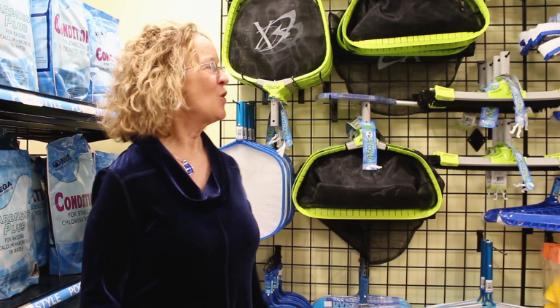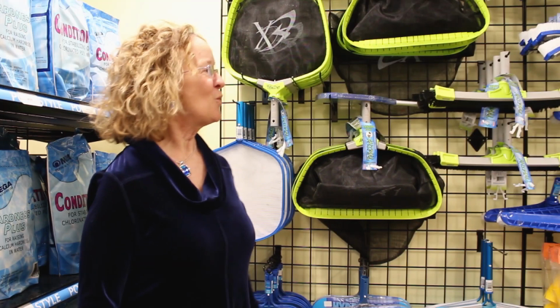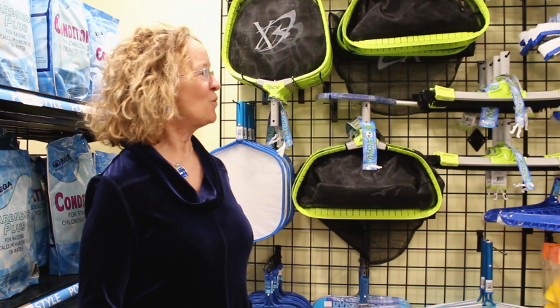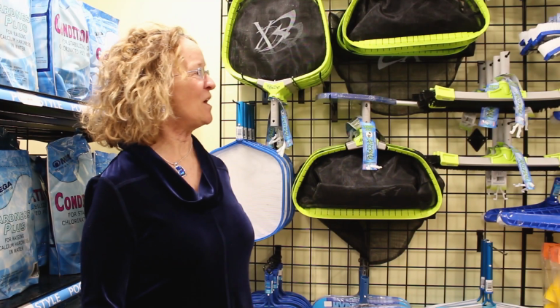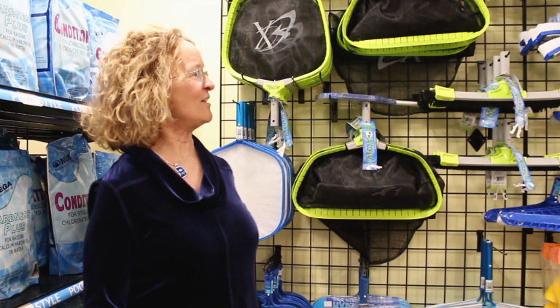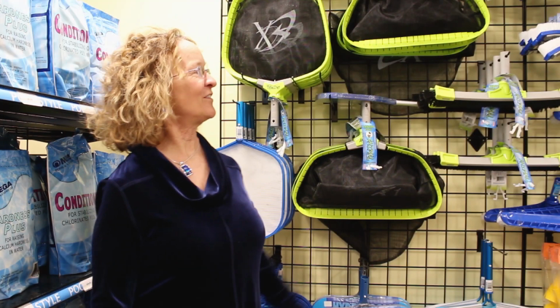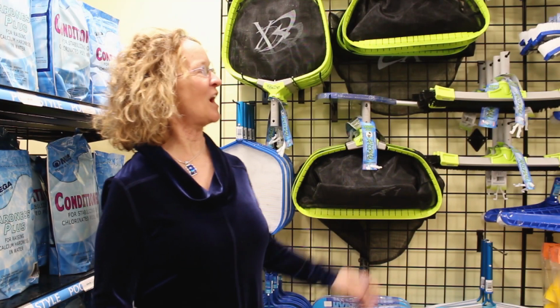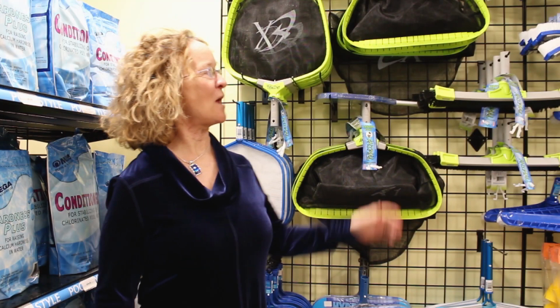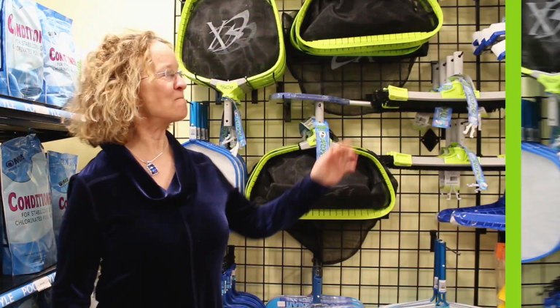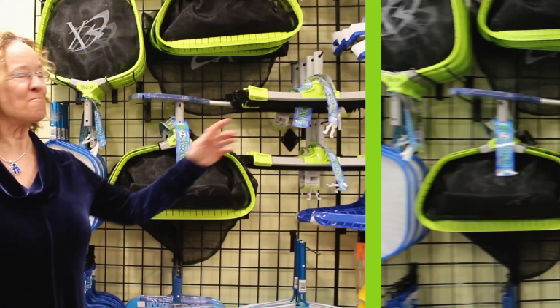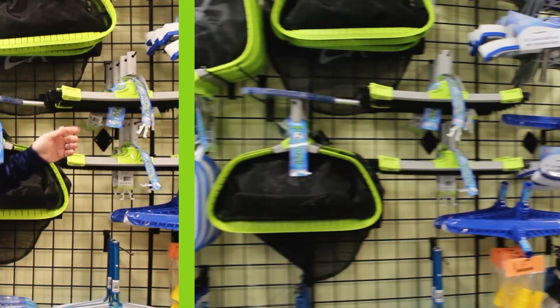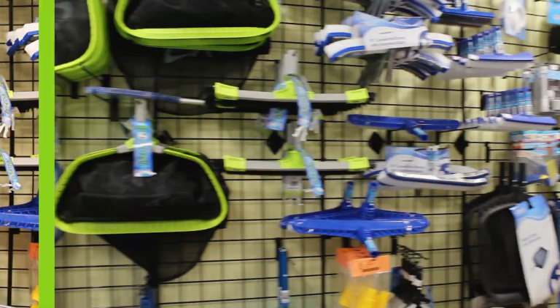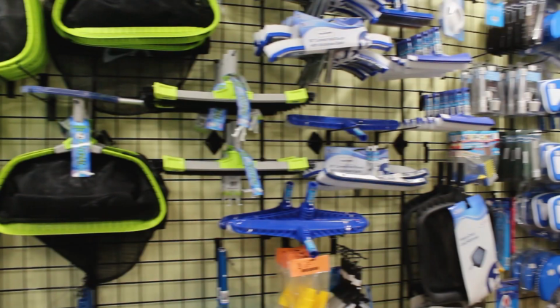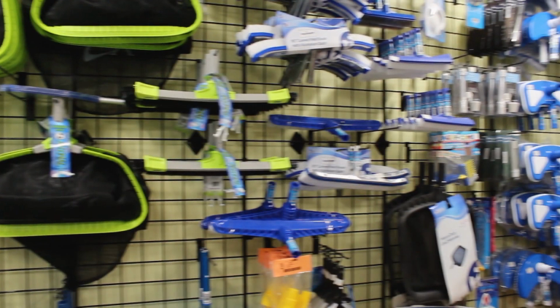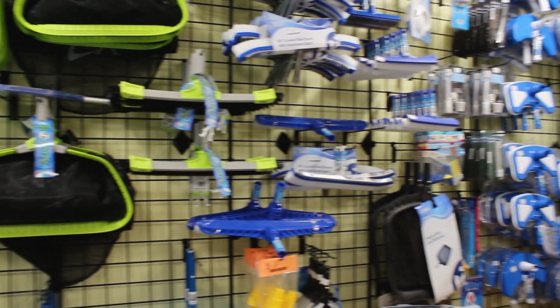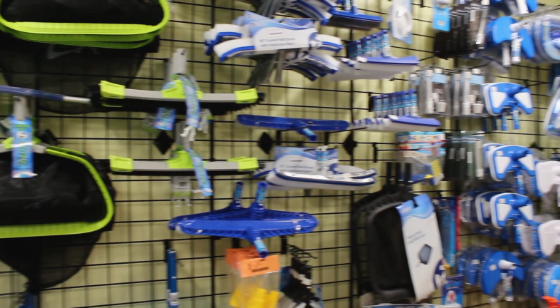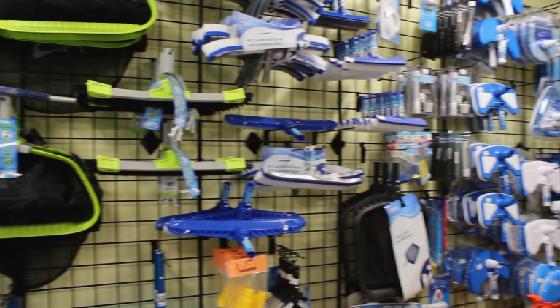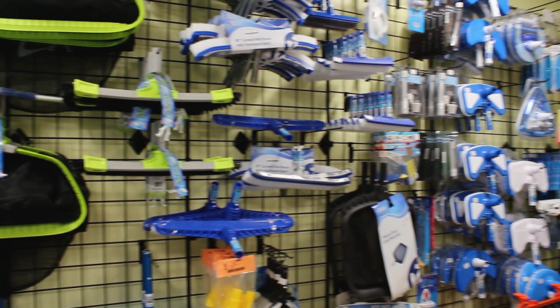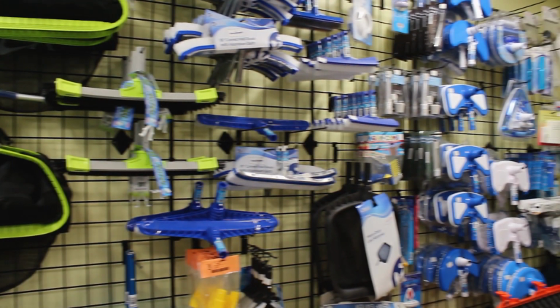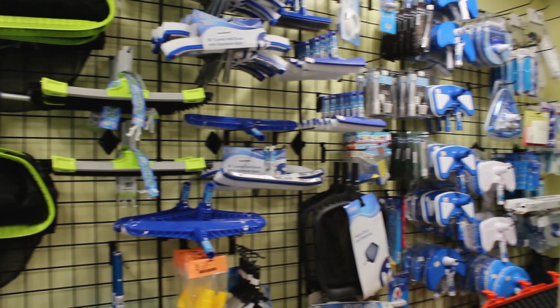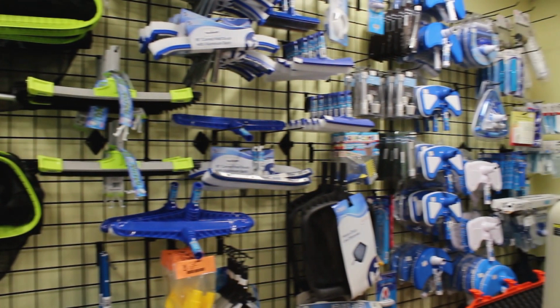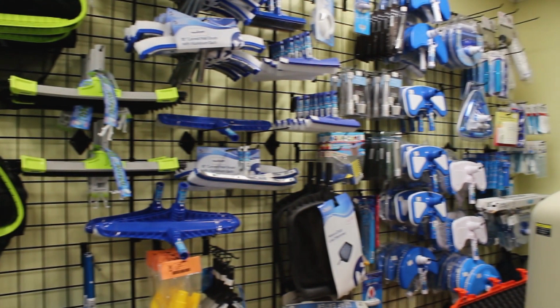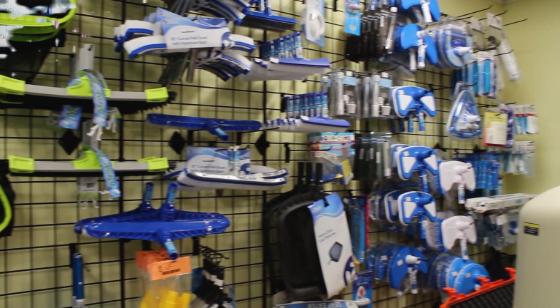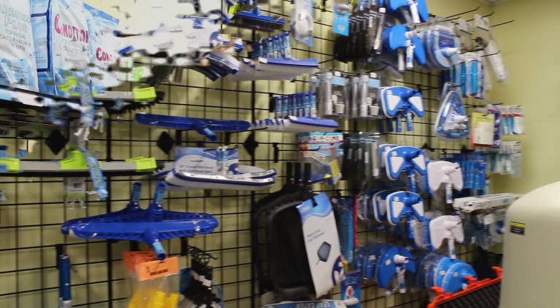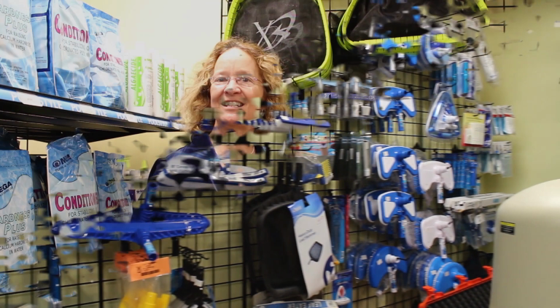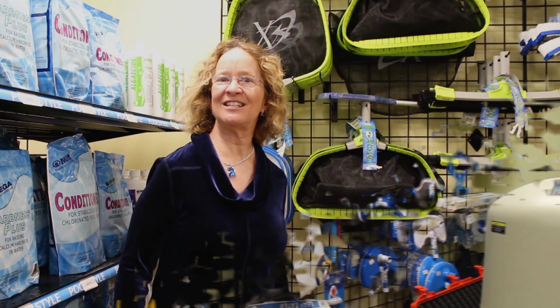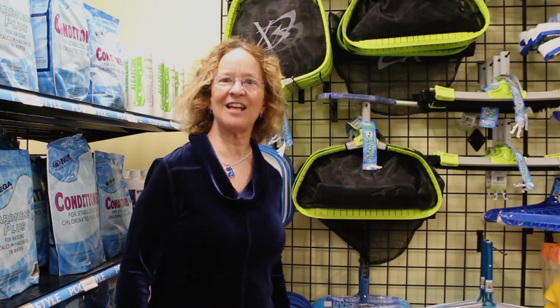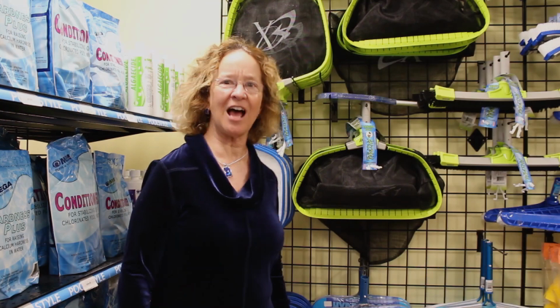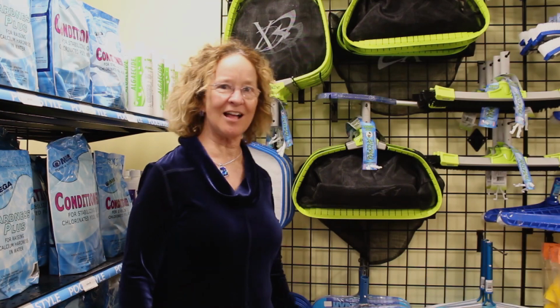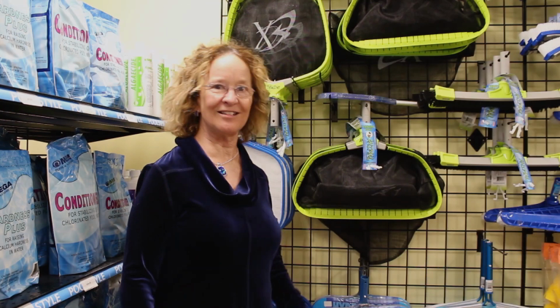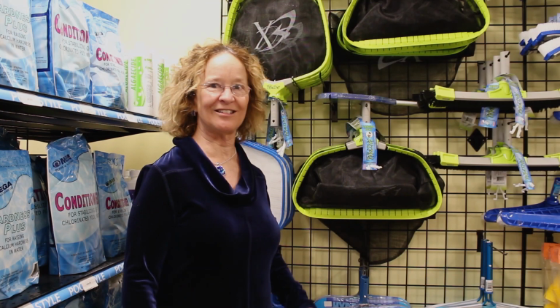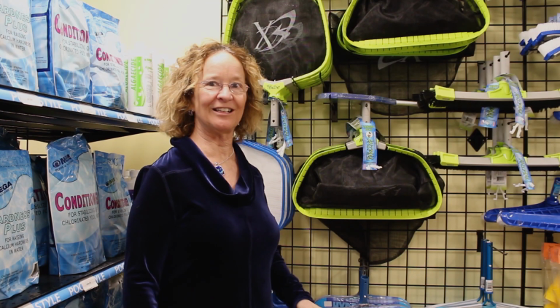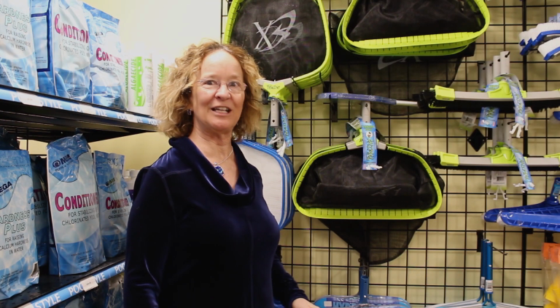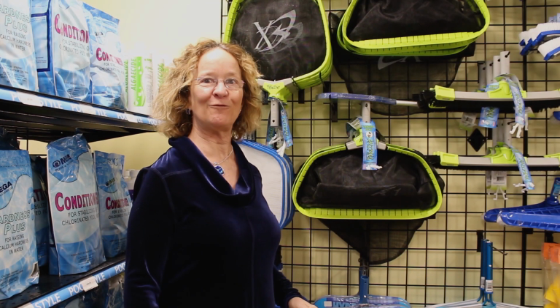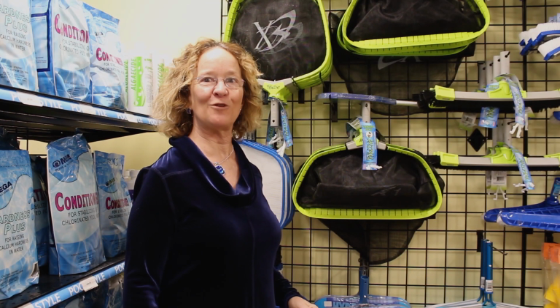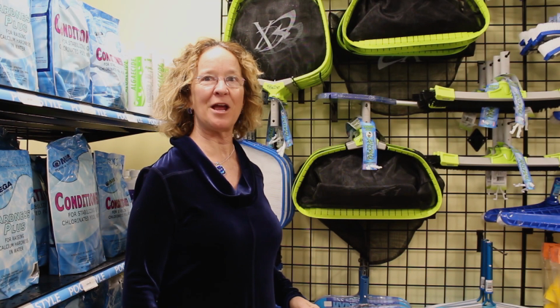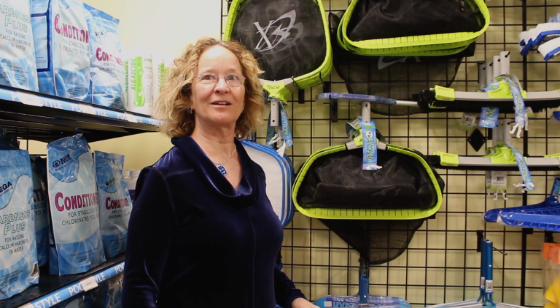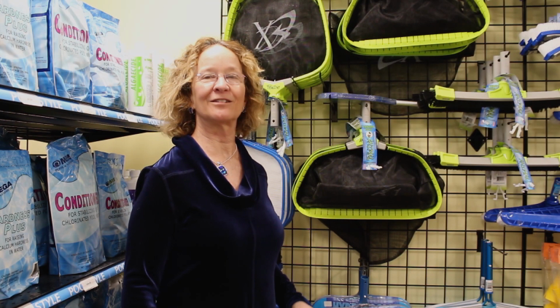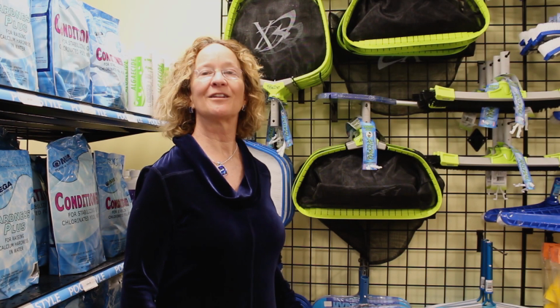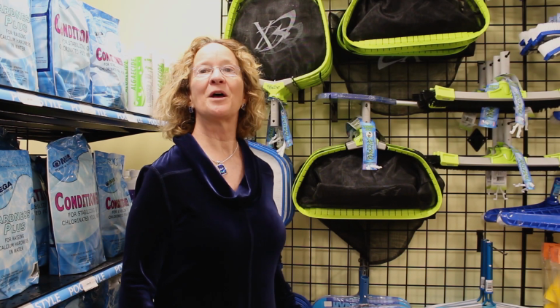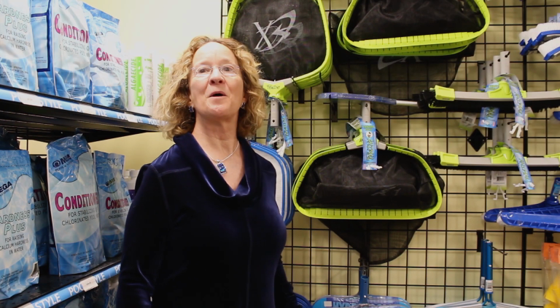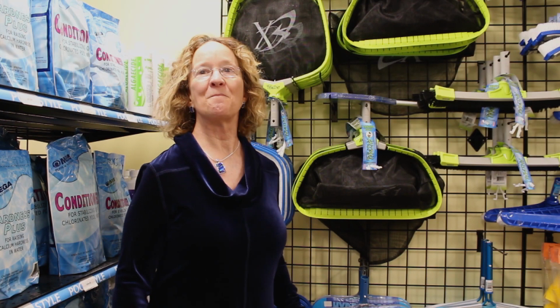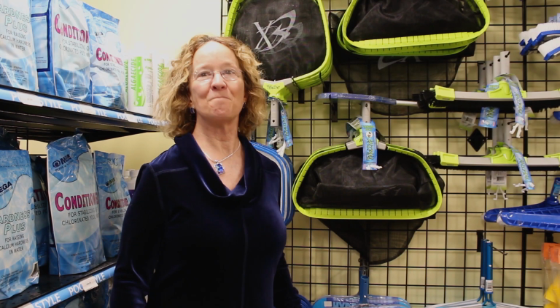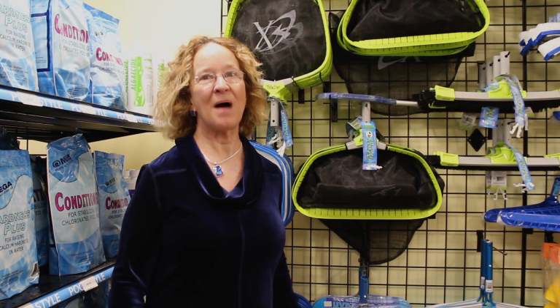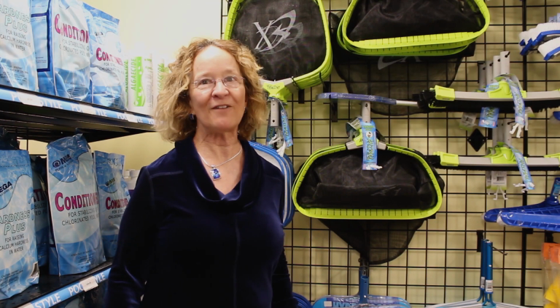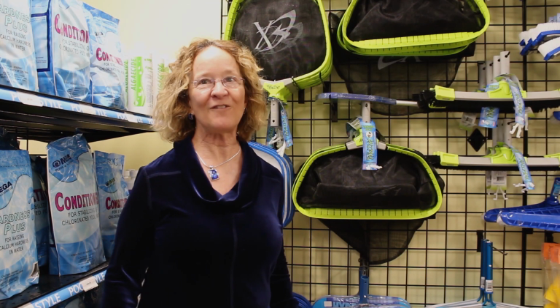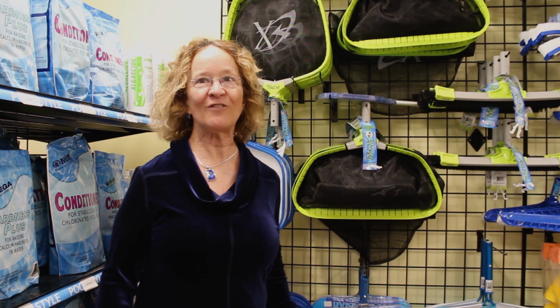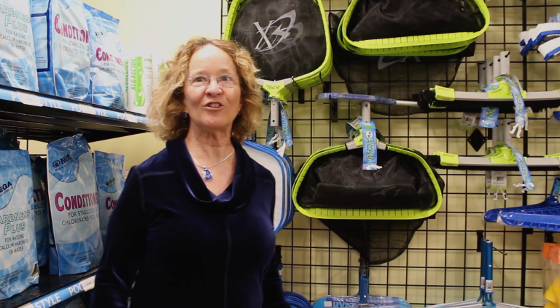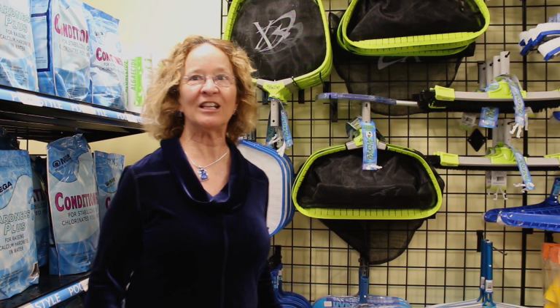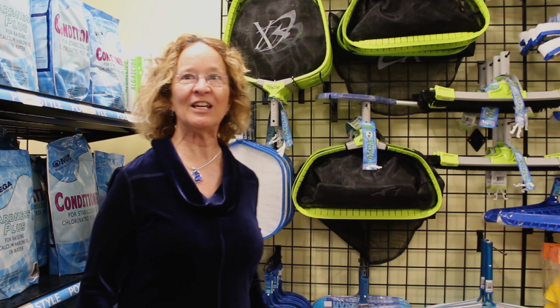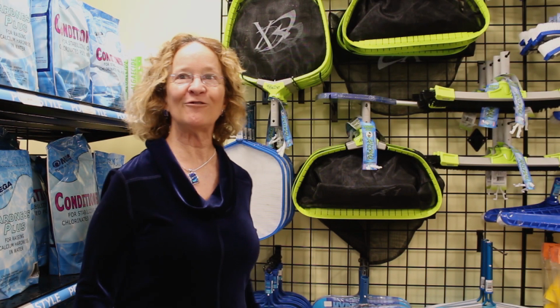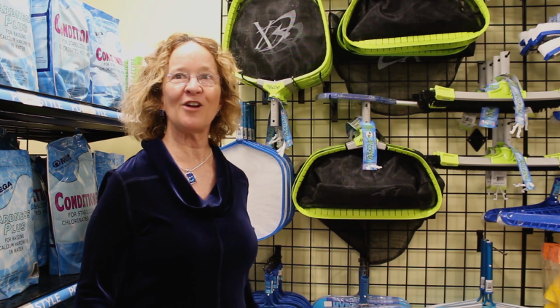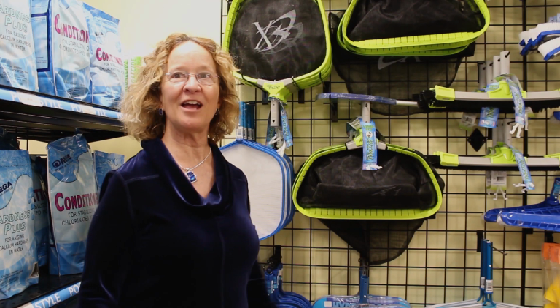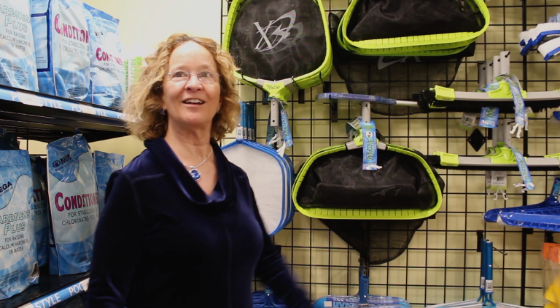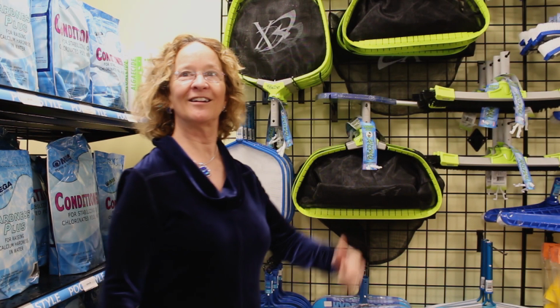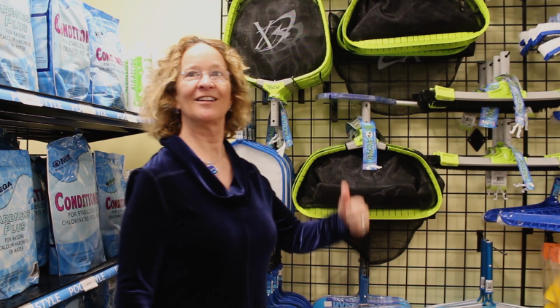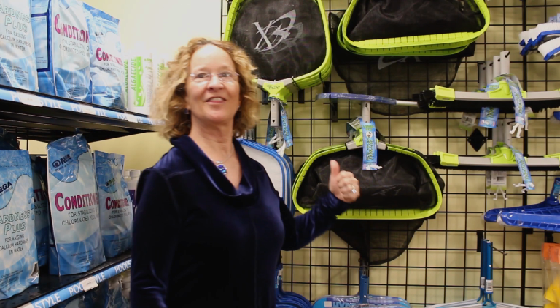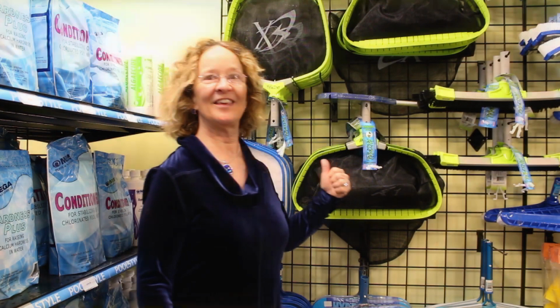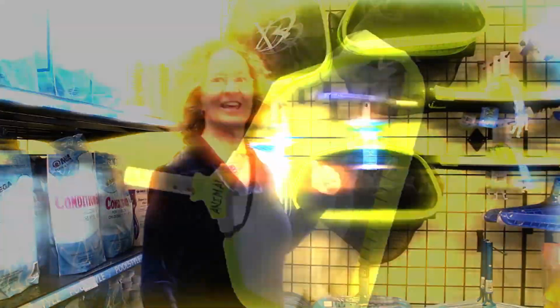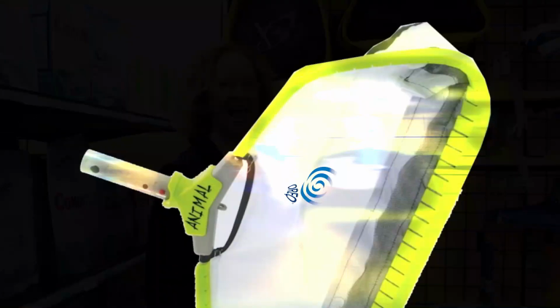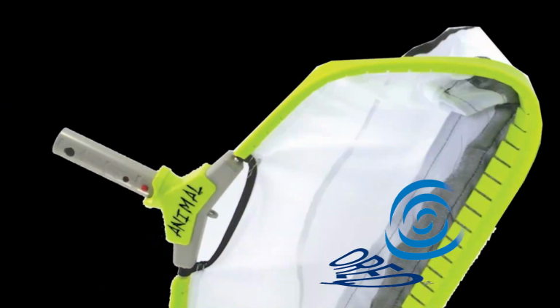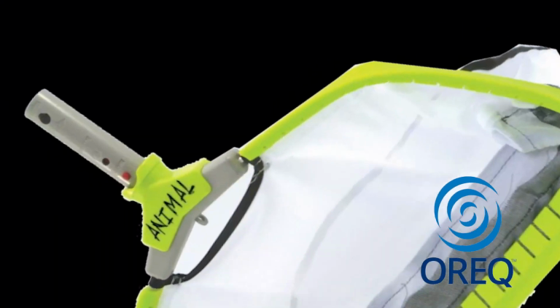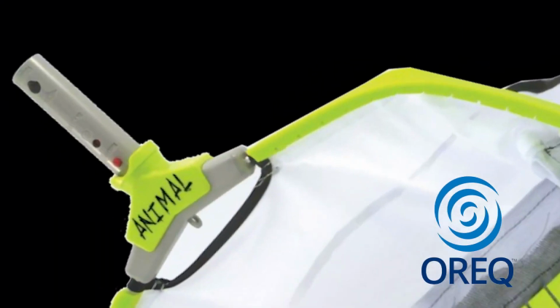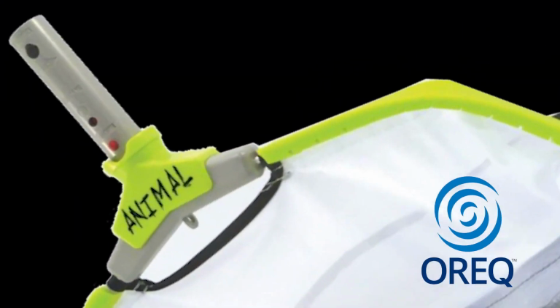We've got brushes, vac heads, and tons of leaf rakes. My favorite leaf rake? The Animals.